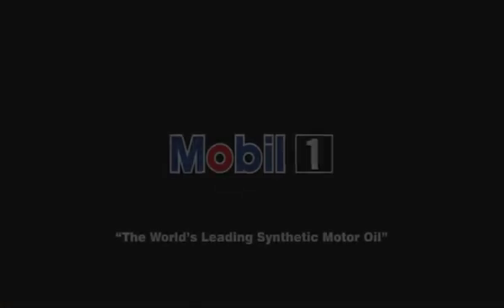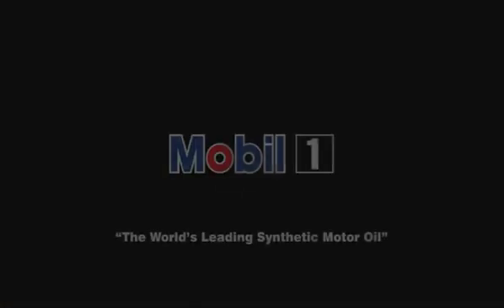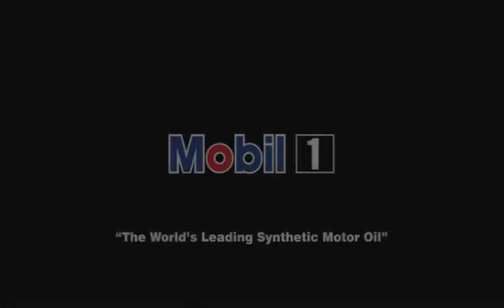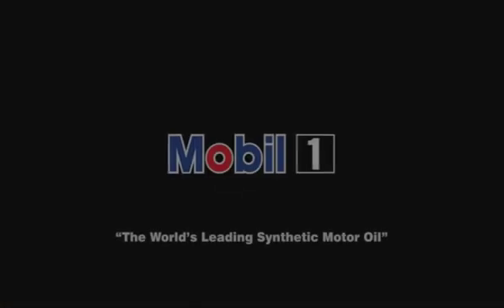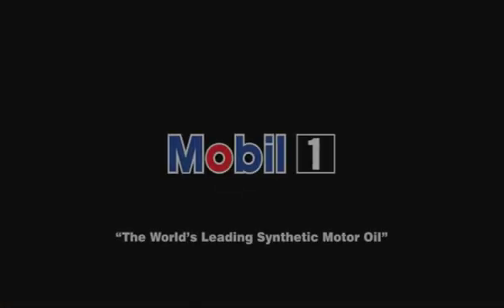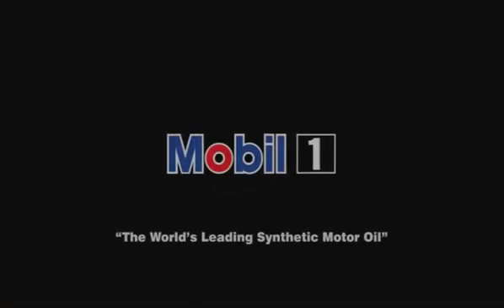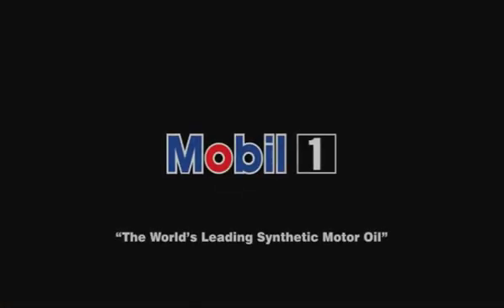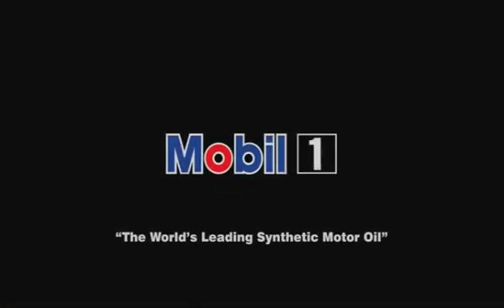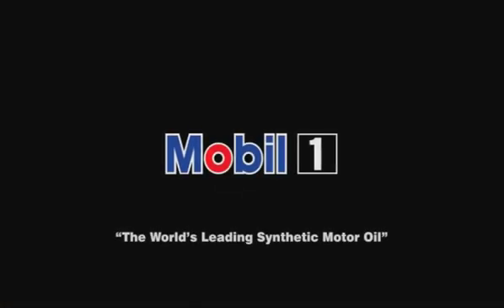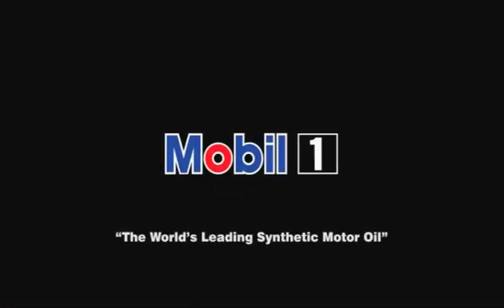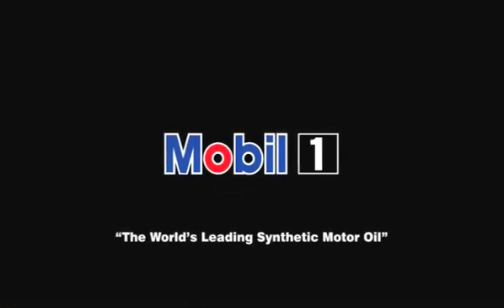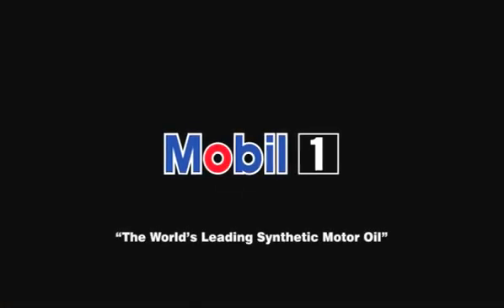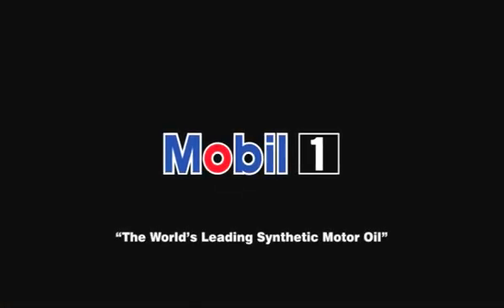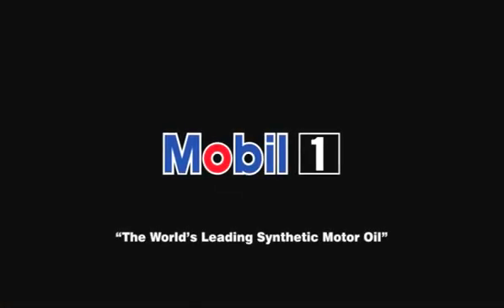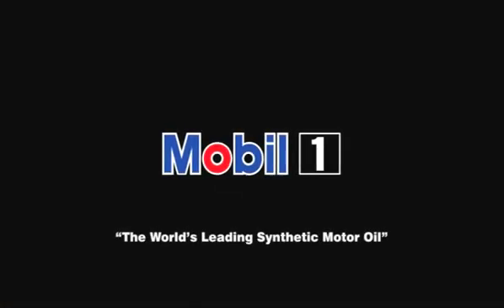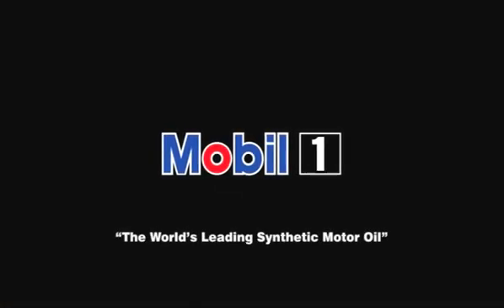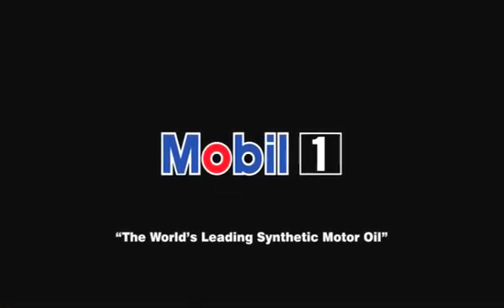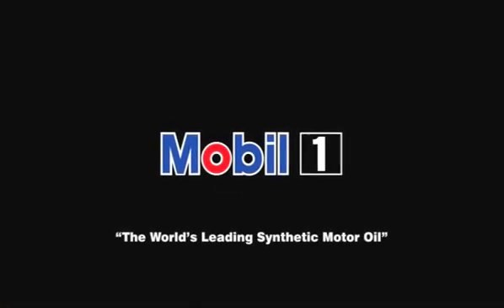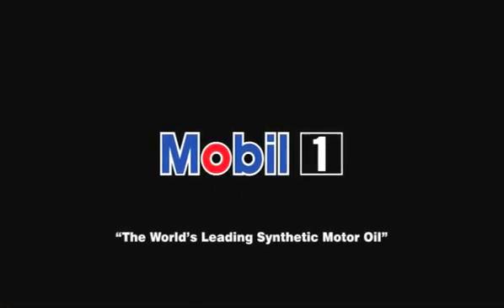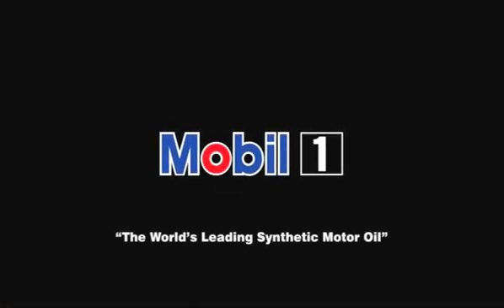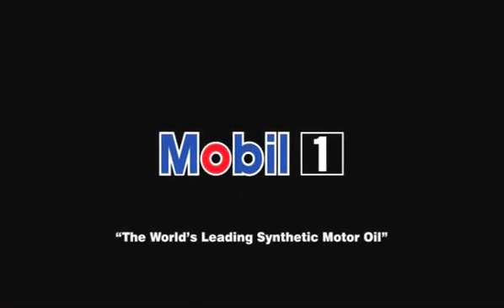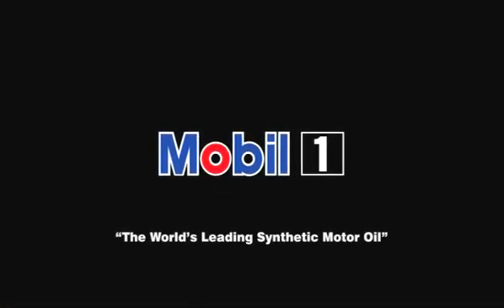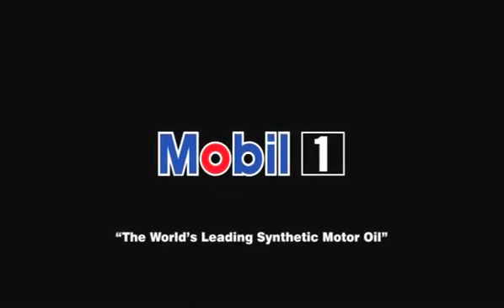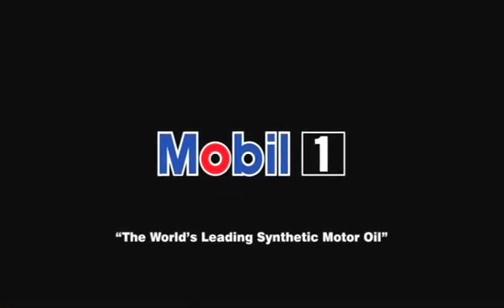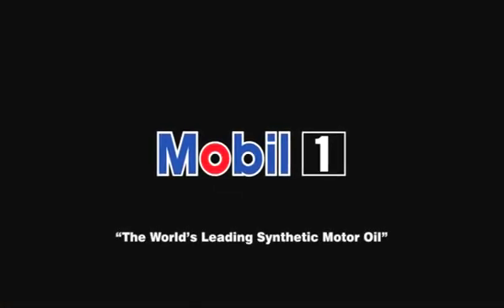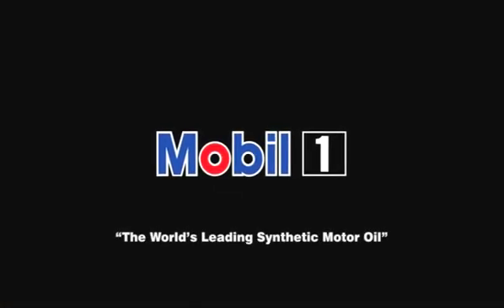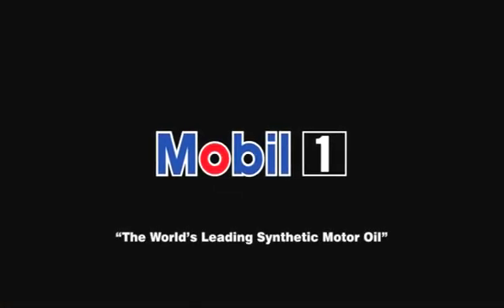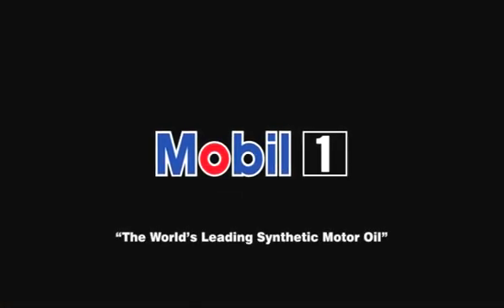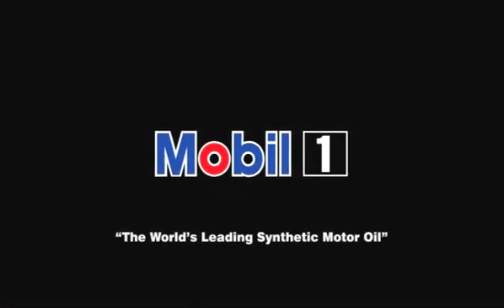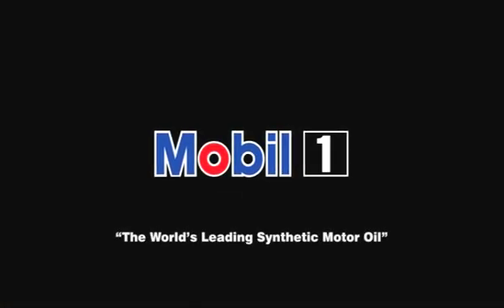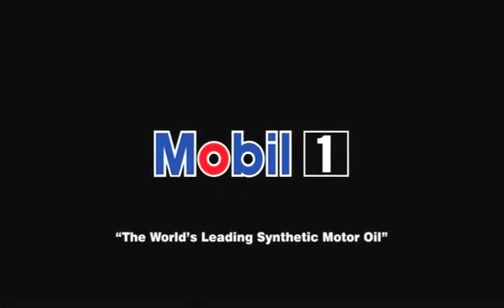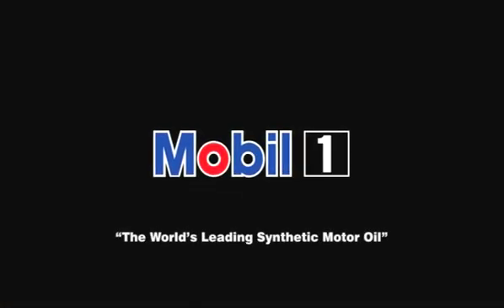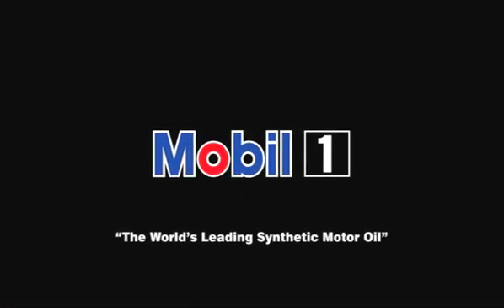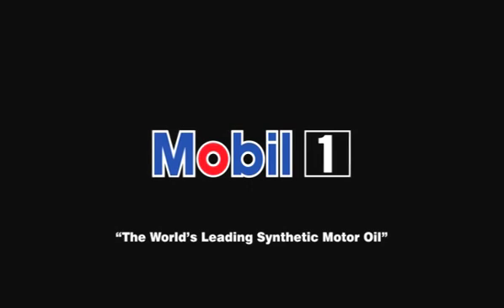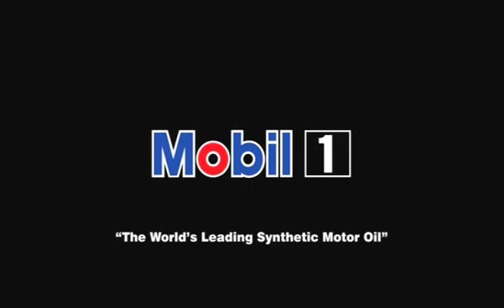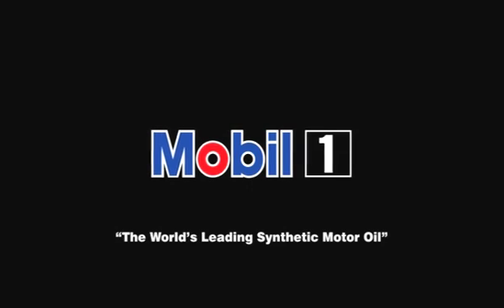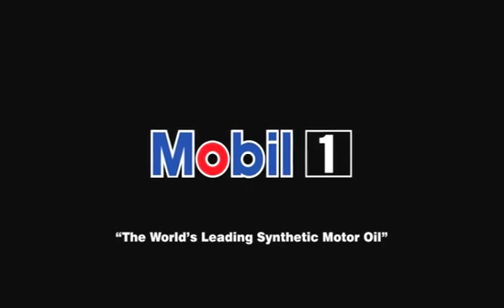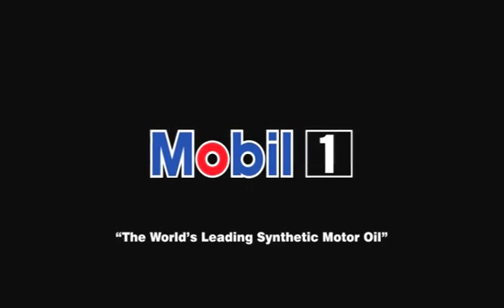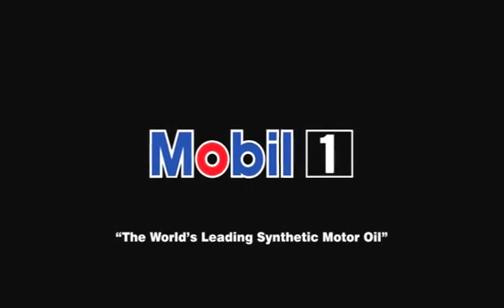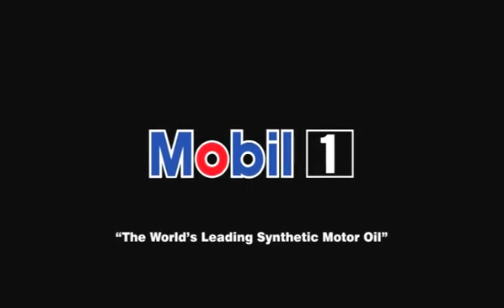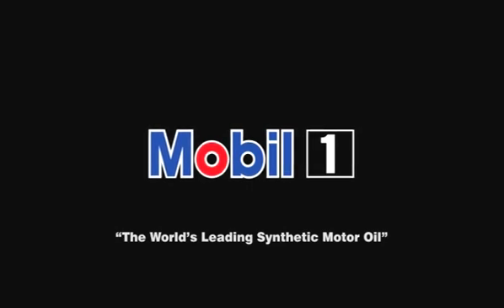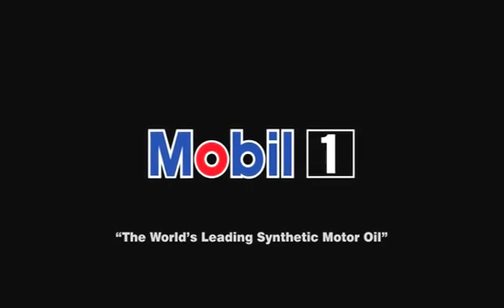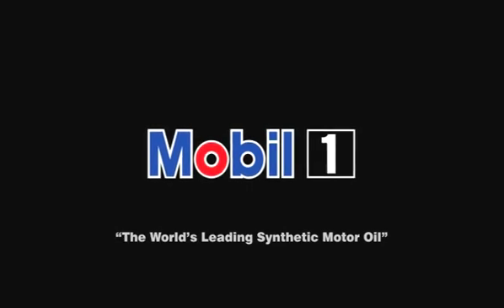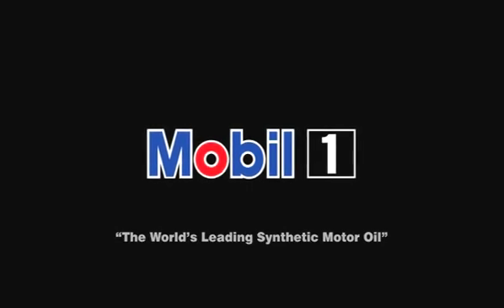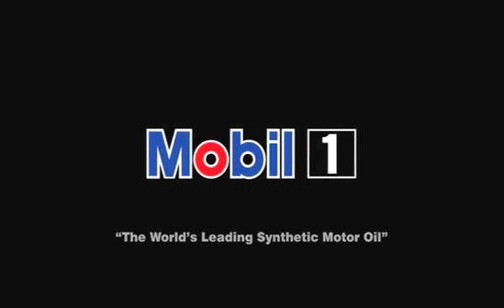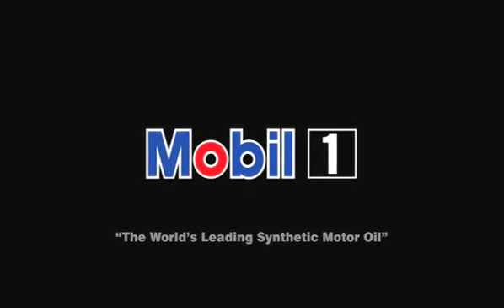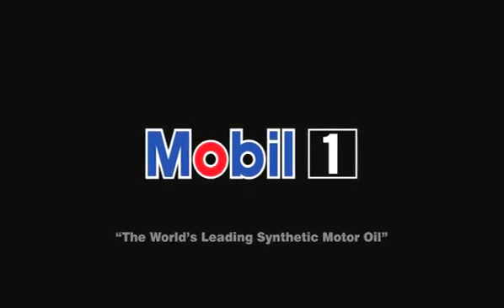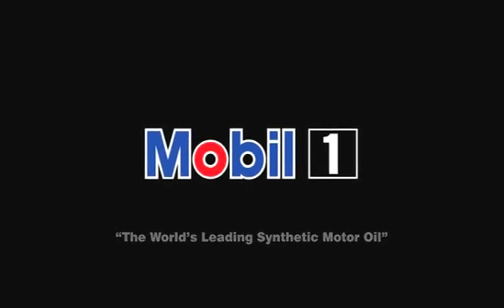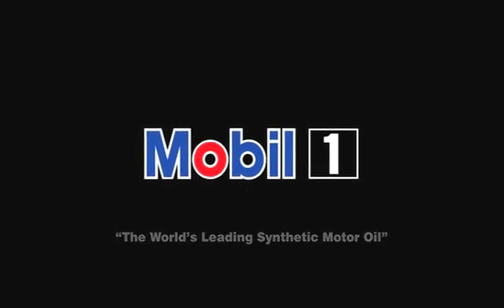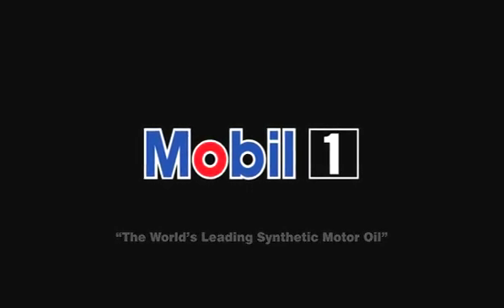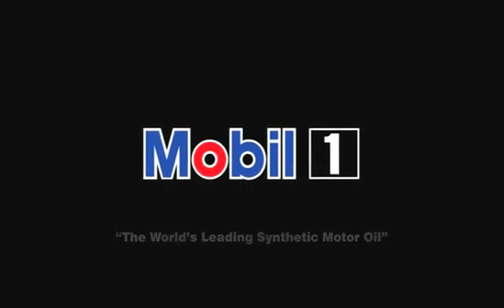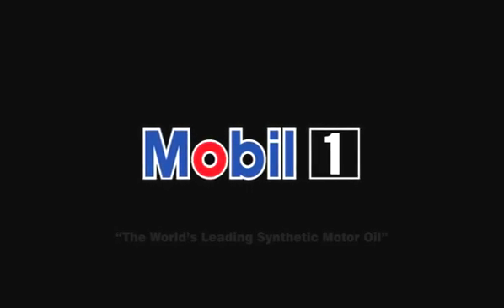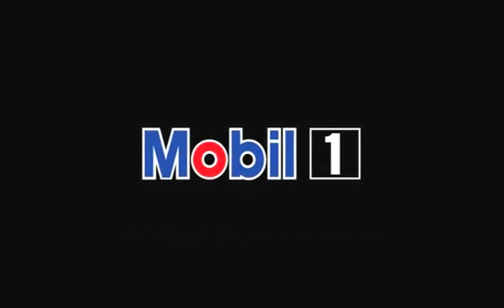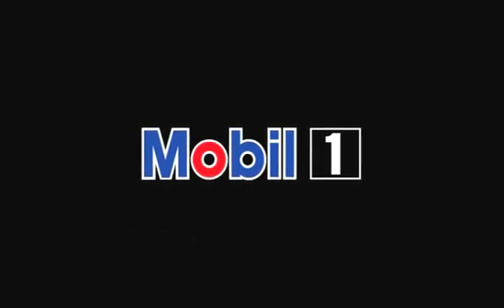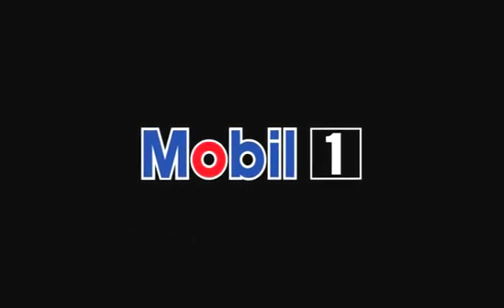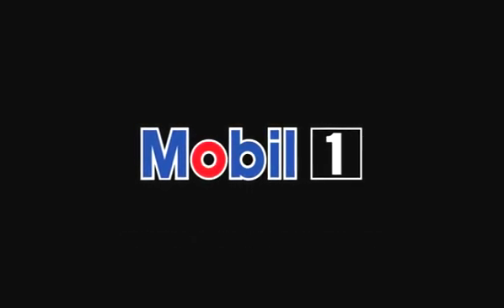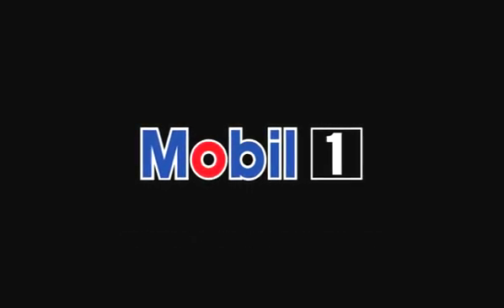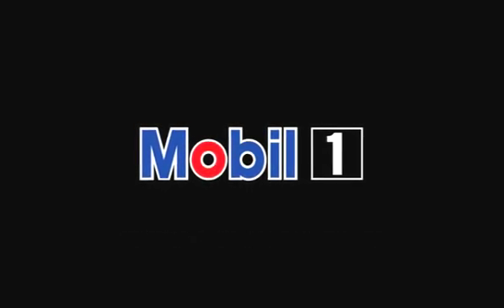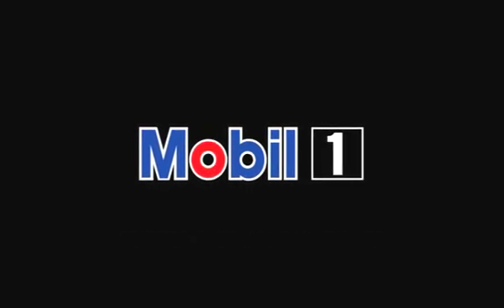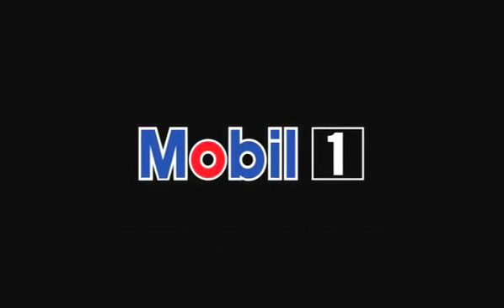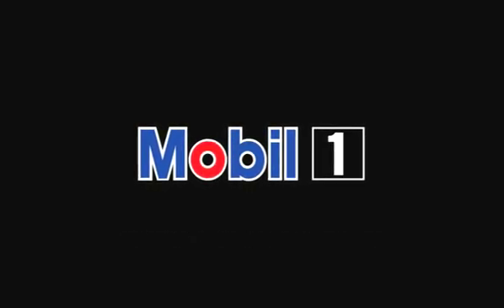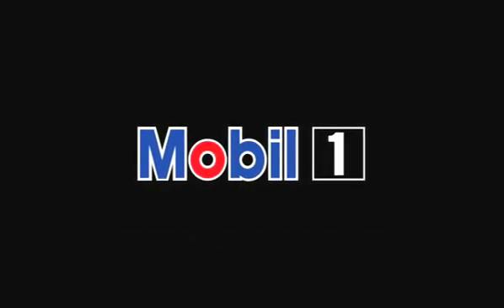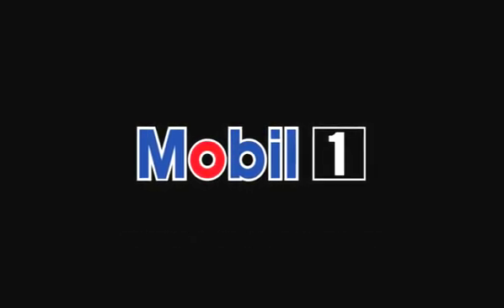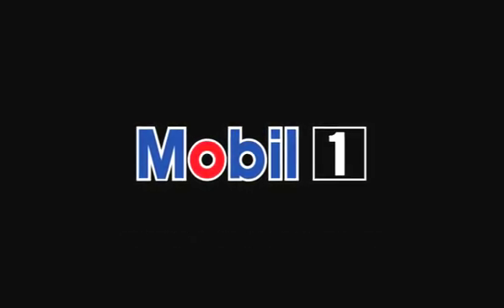Mobile One, the world's leading synthetic motor oil.